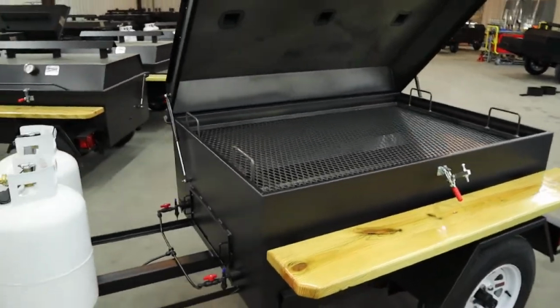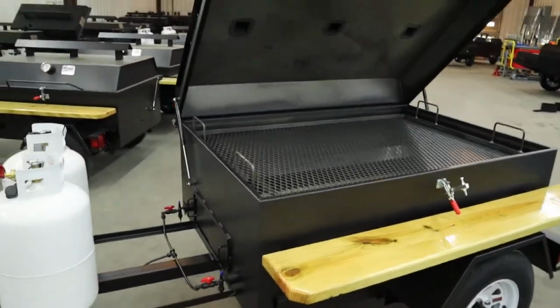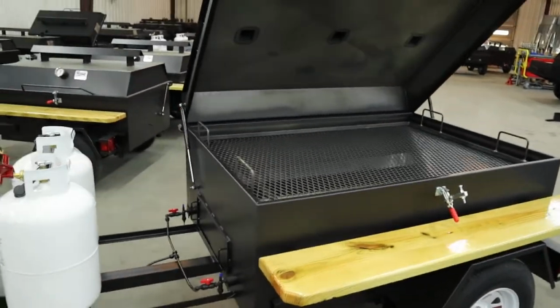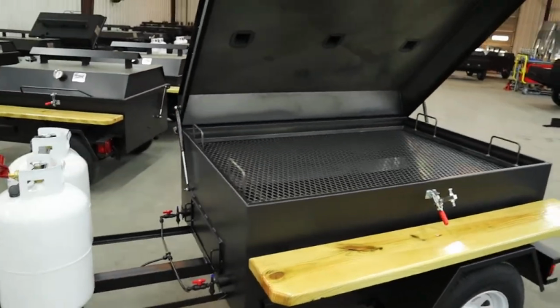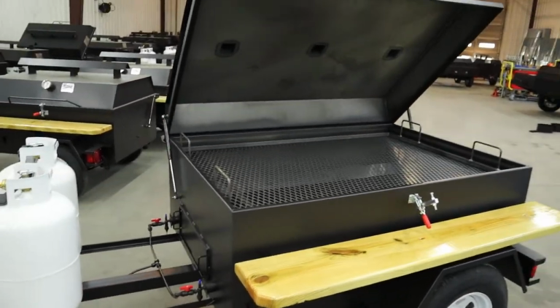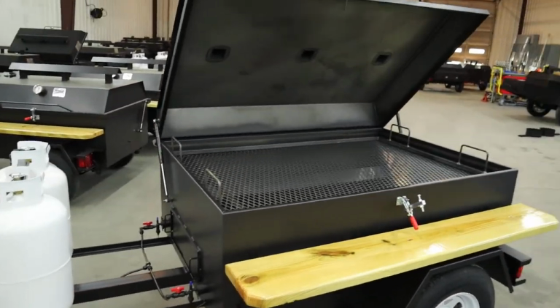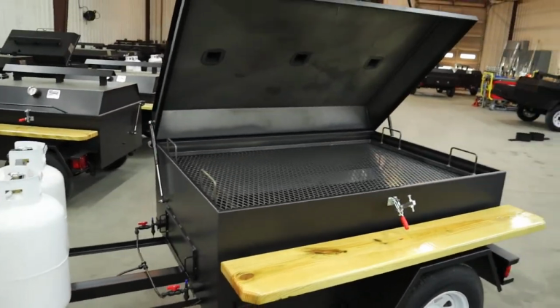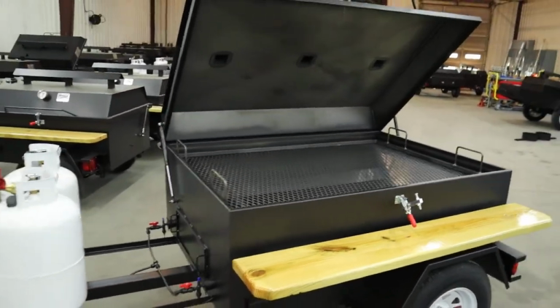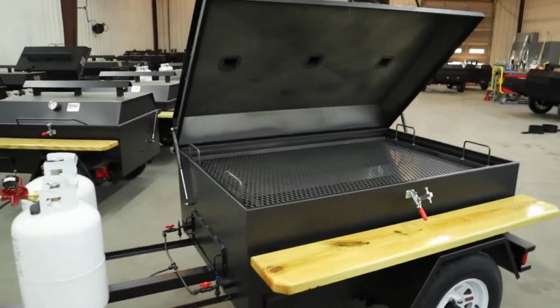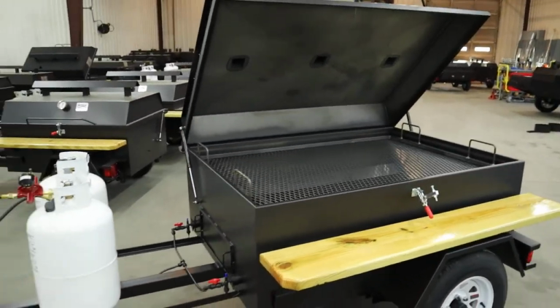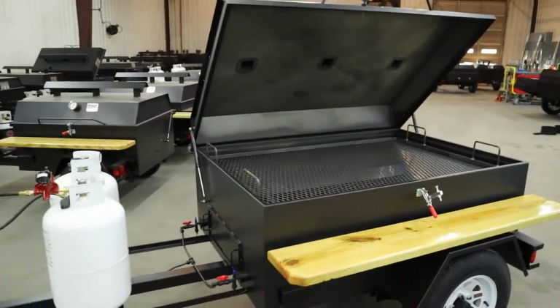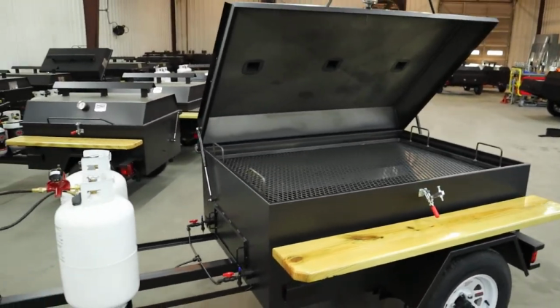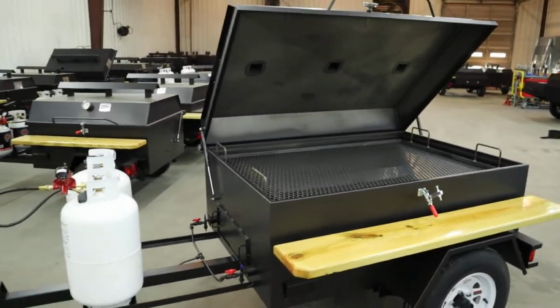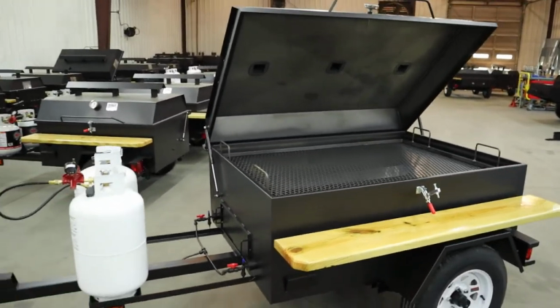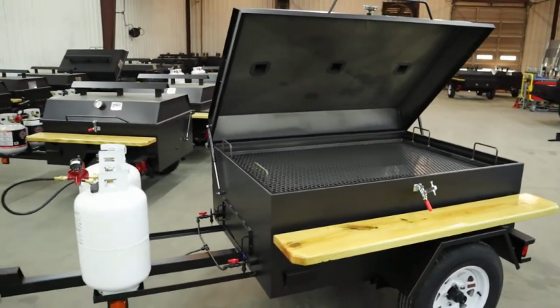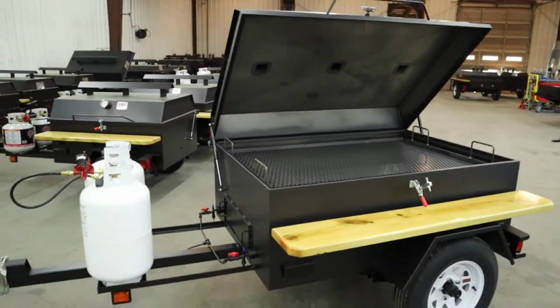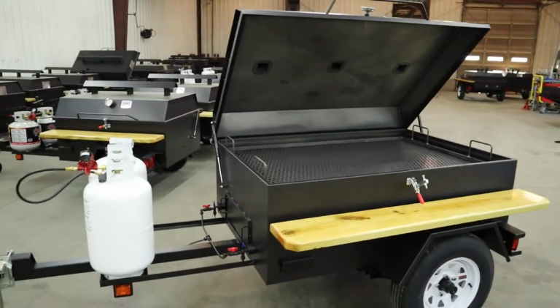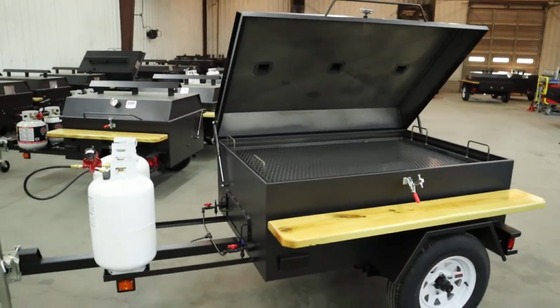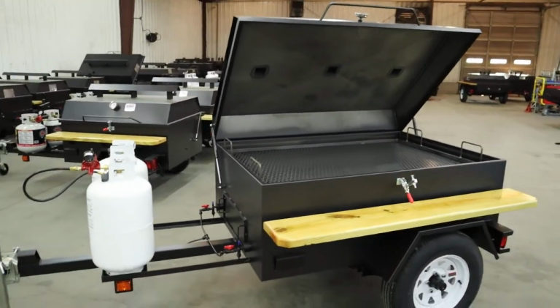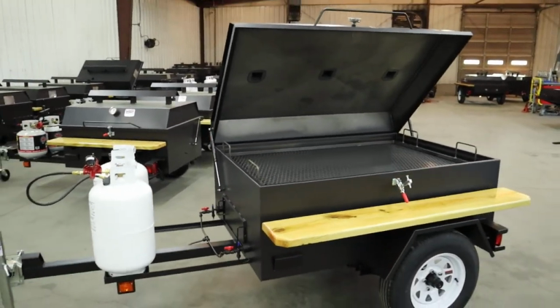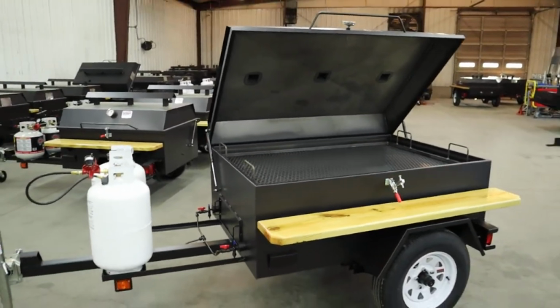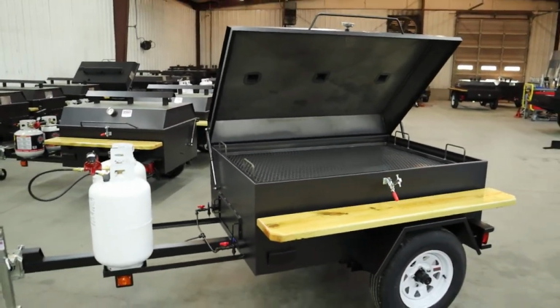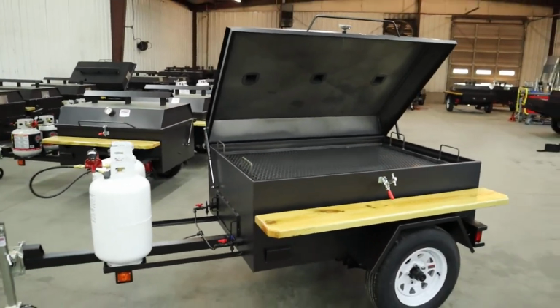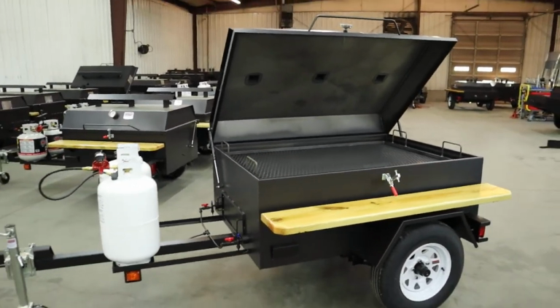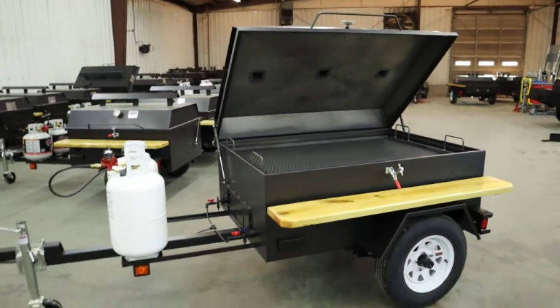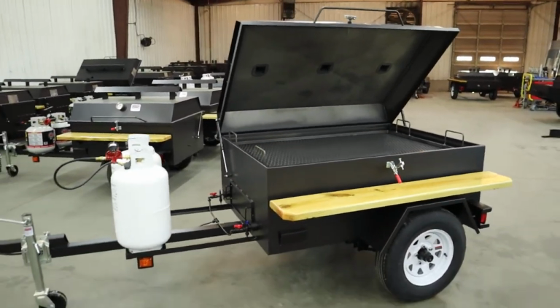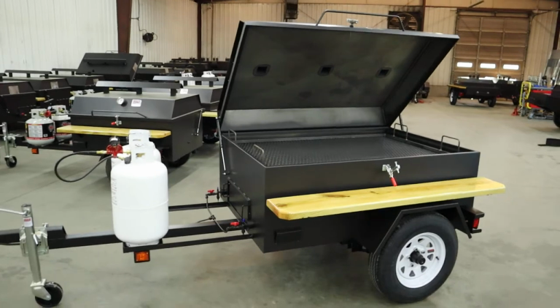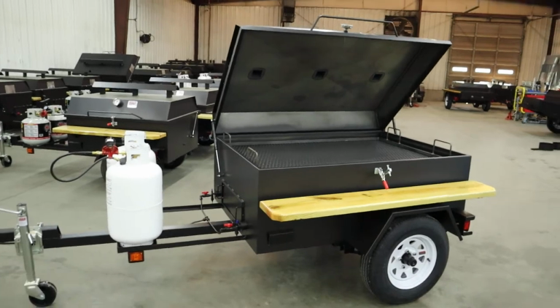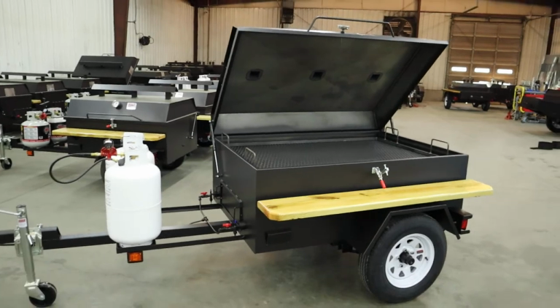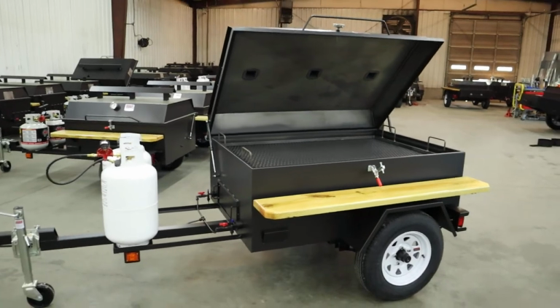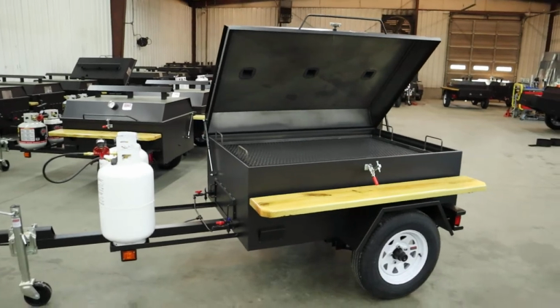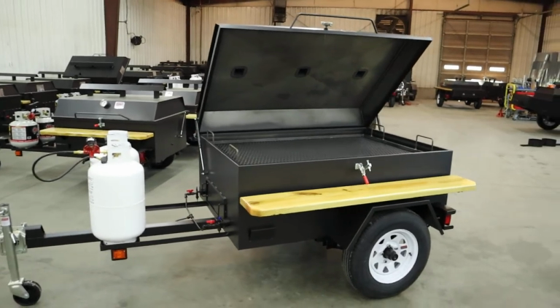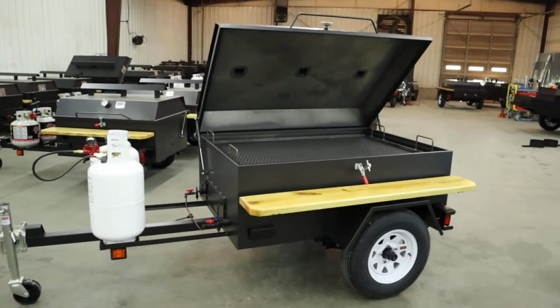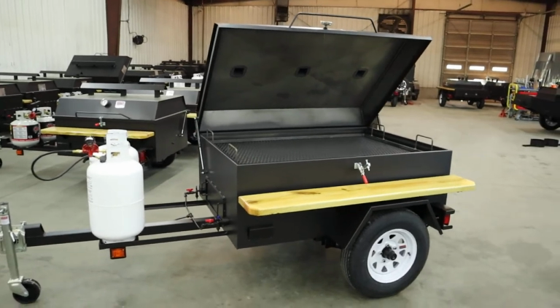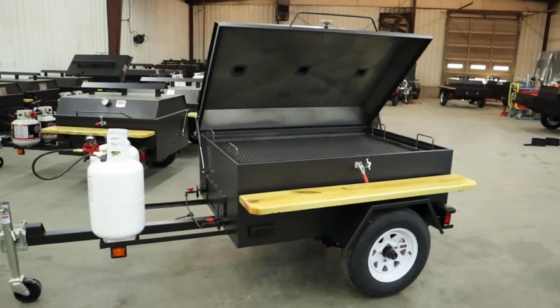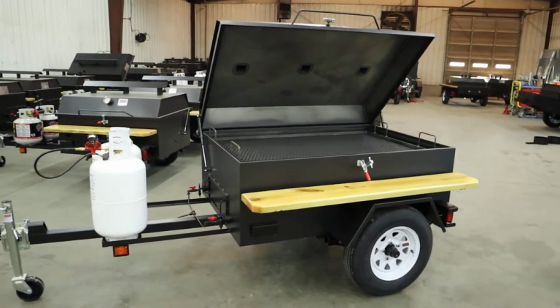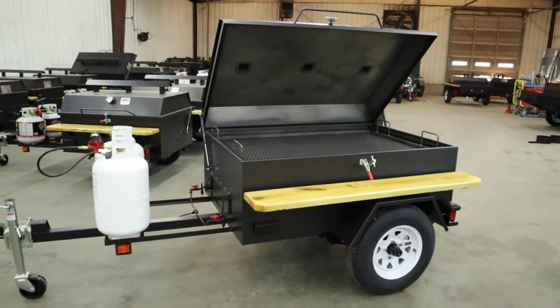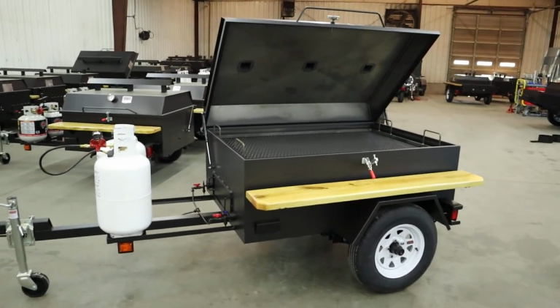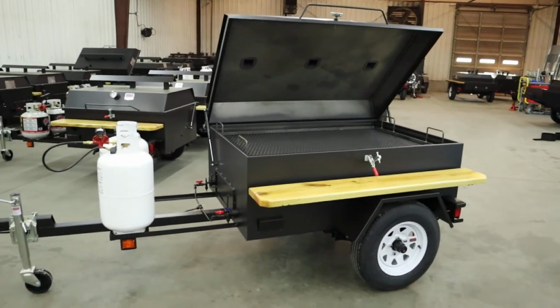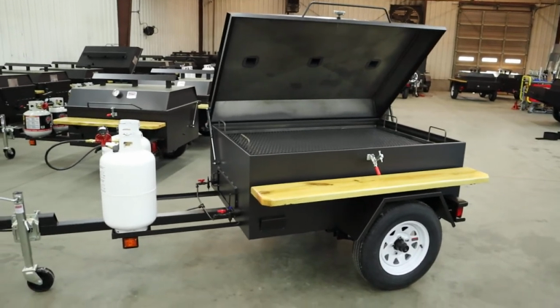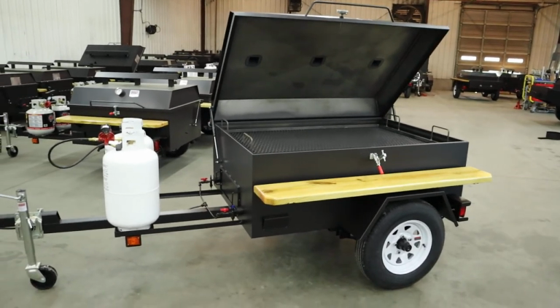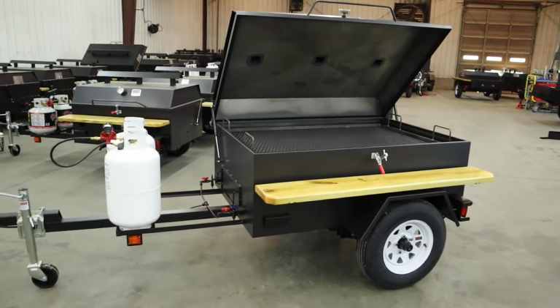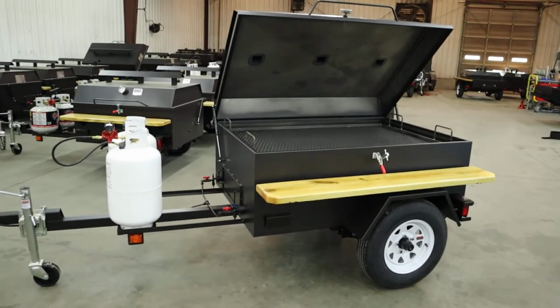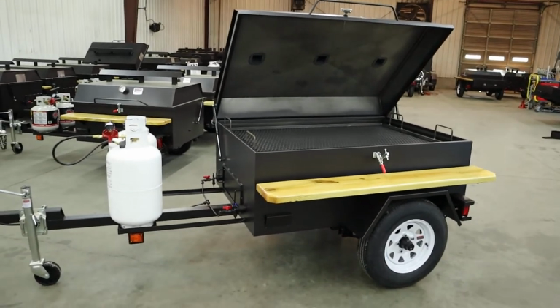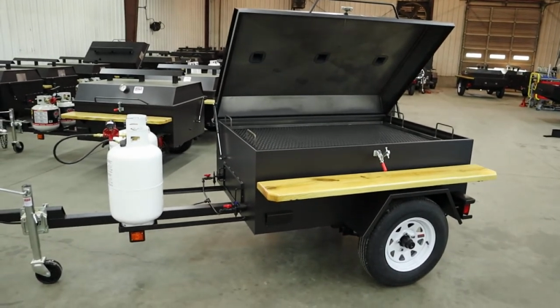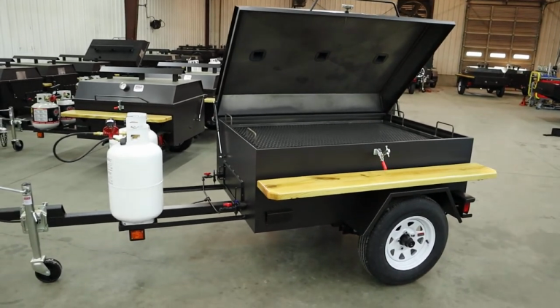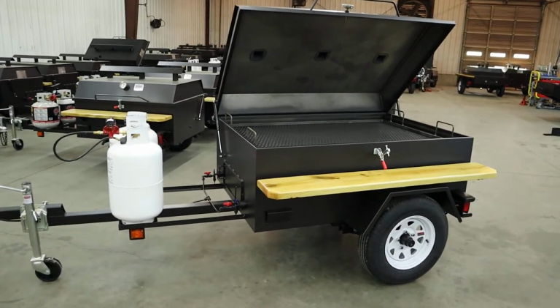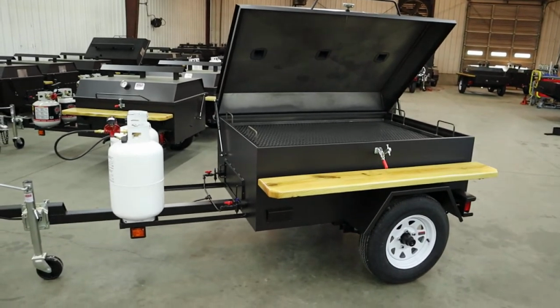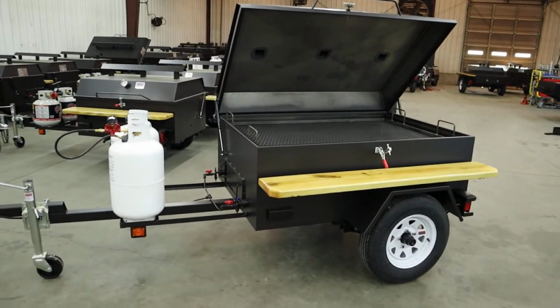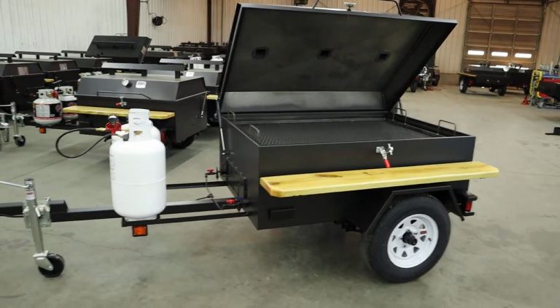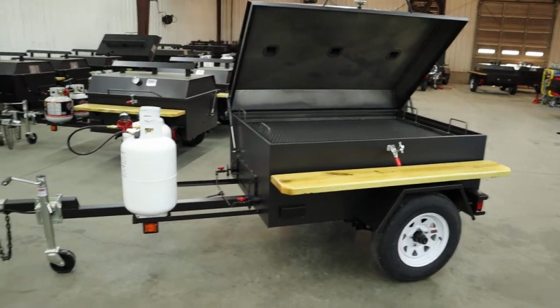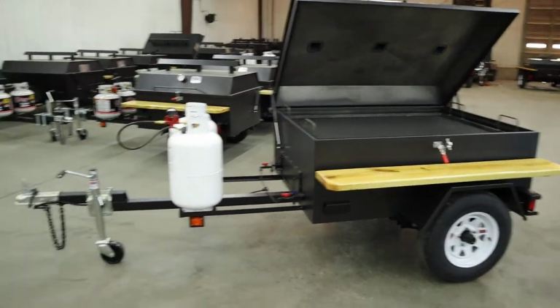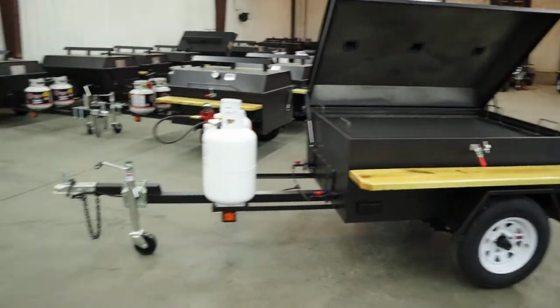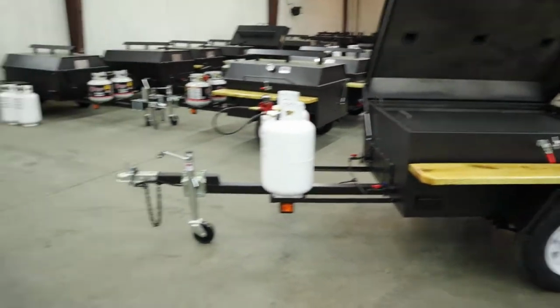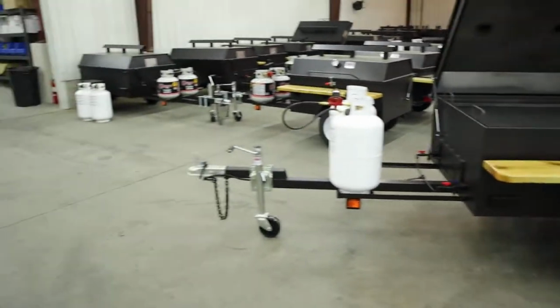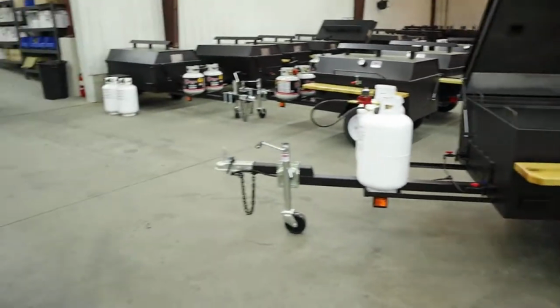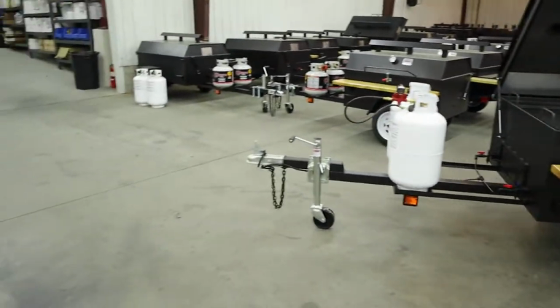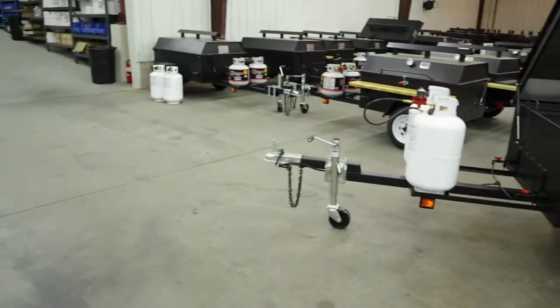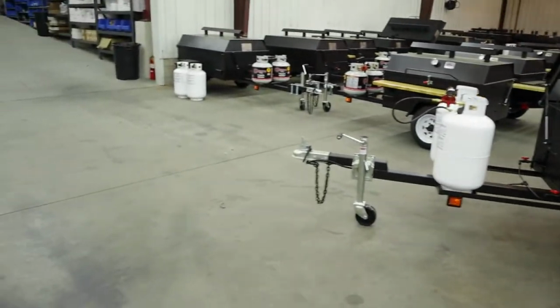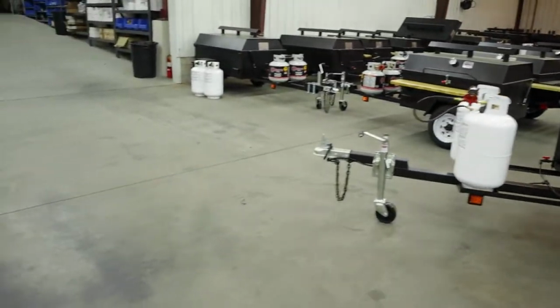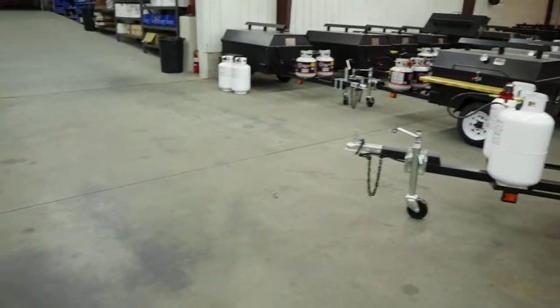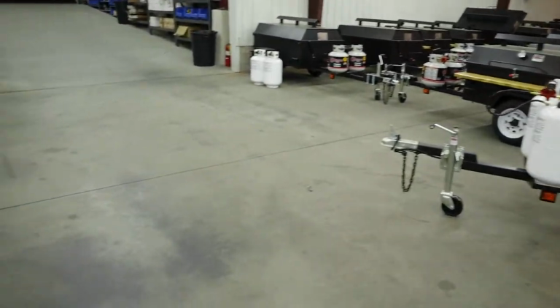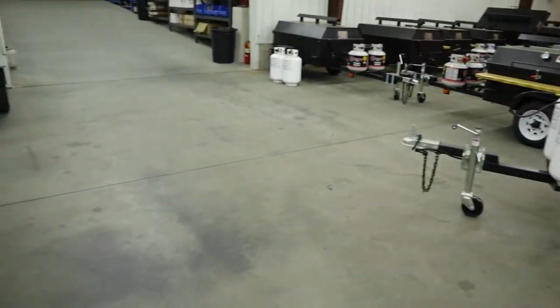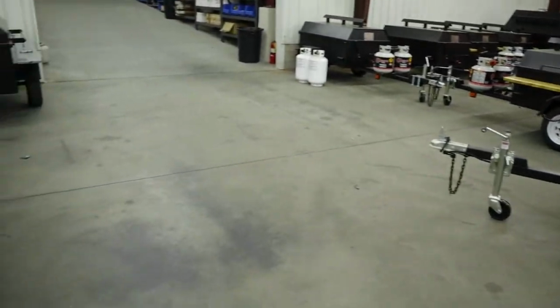All right, that's an overview on that model. It does come with several options. You can get it with the dual rear pop burners.